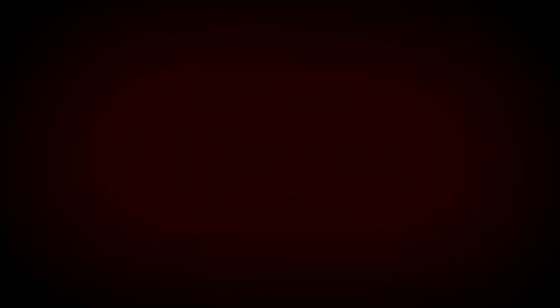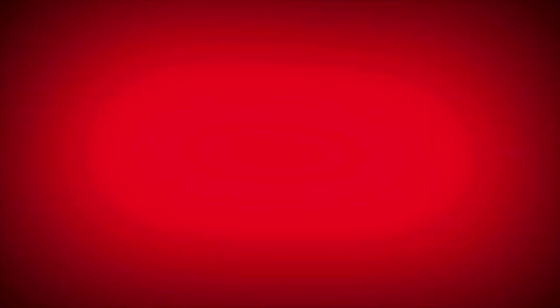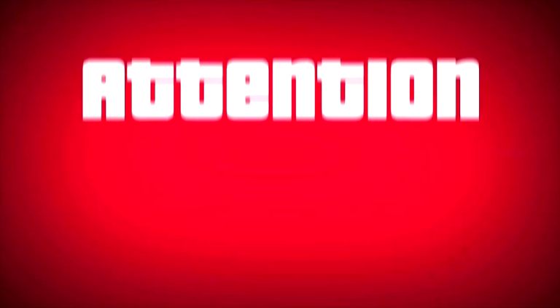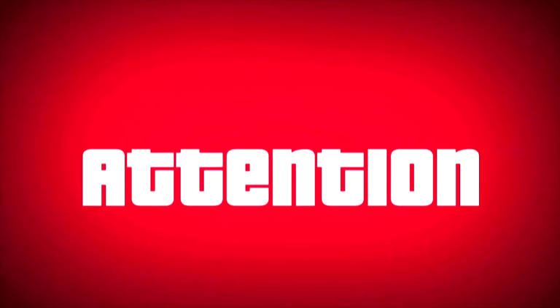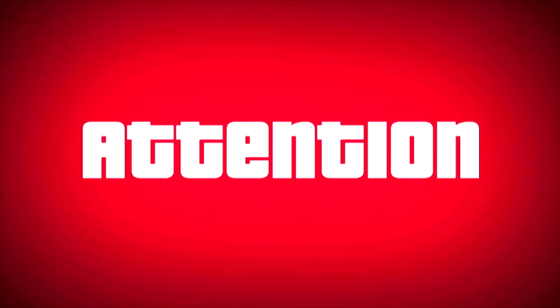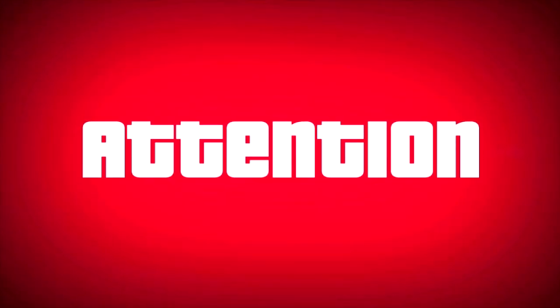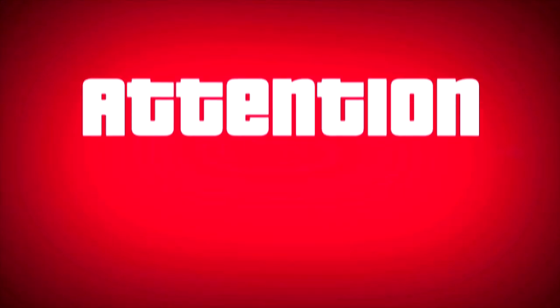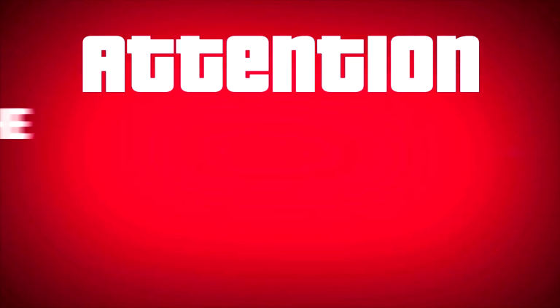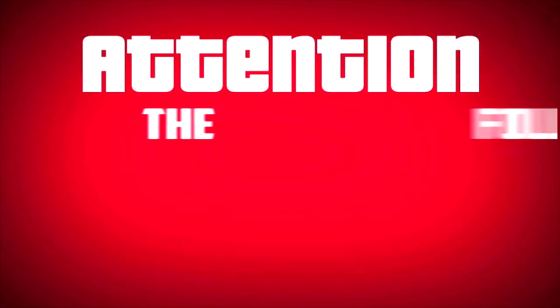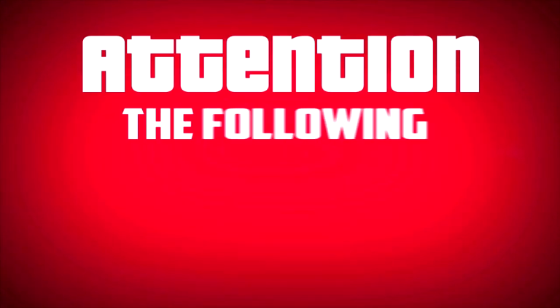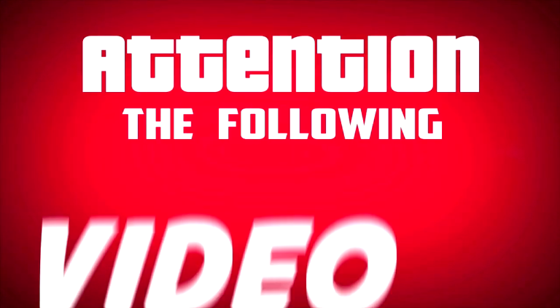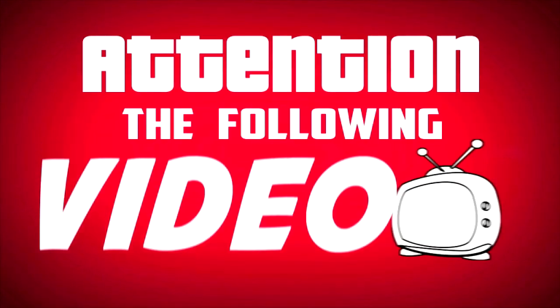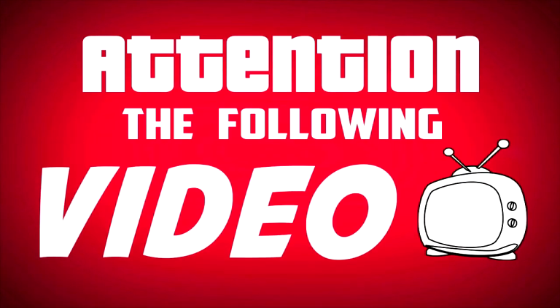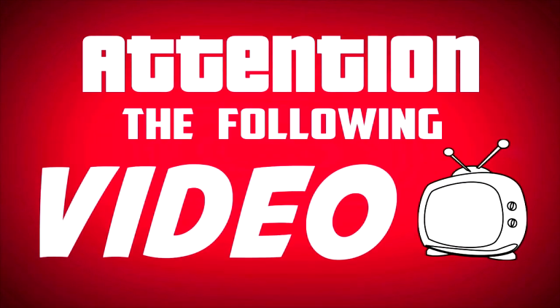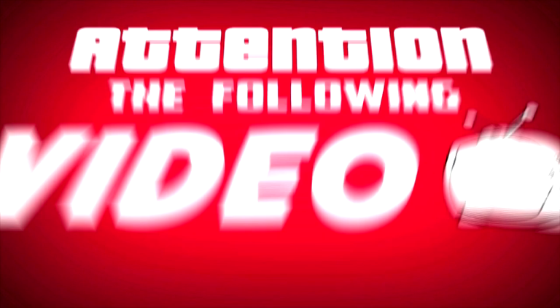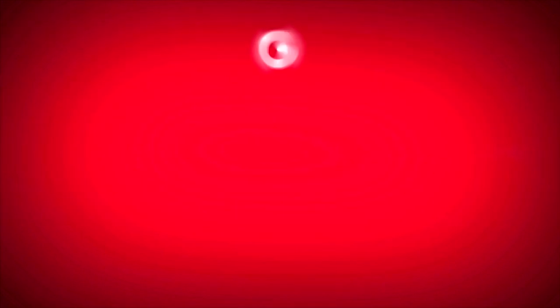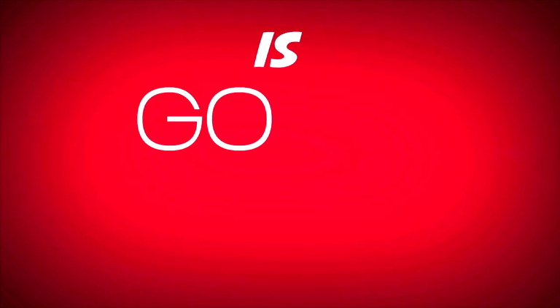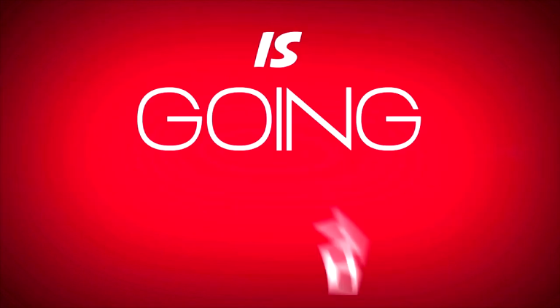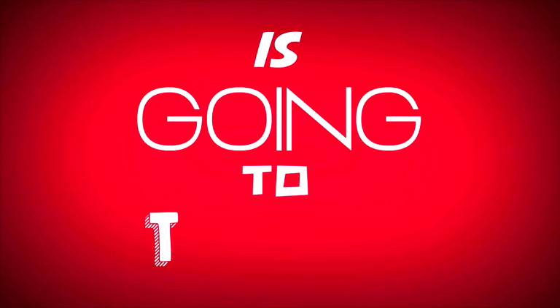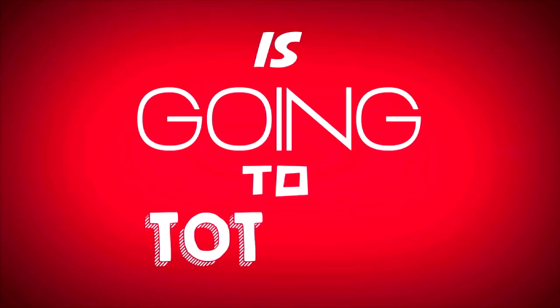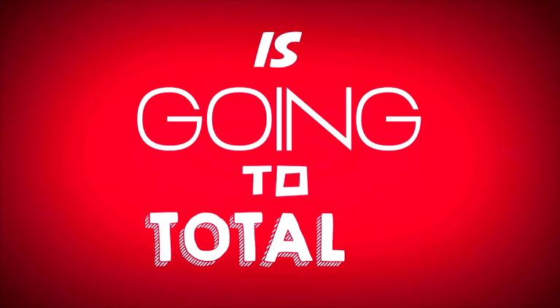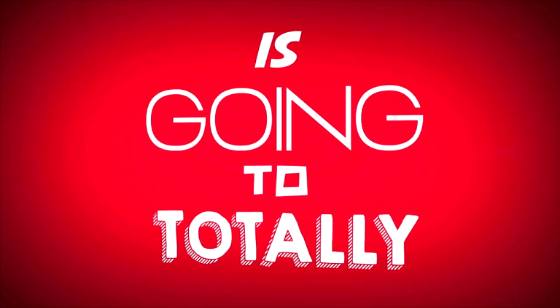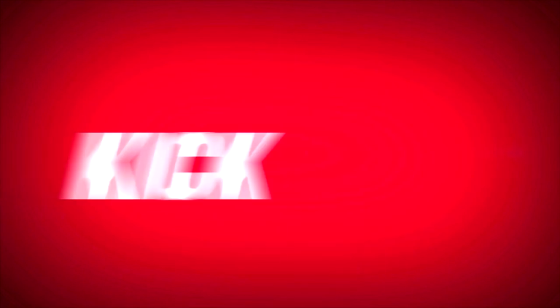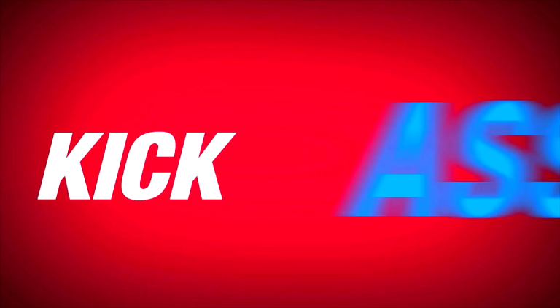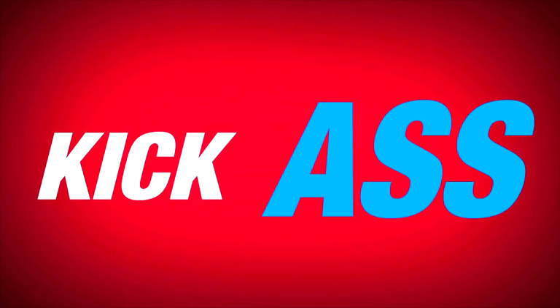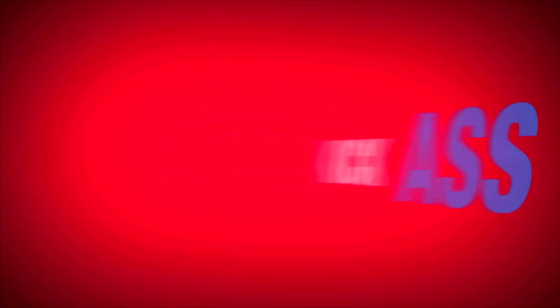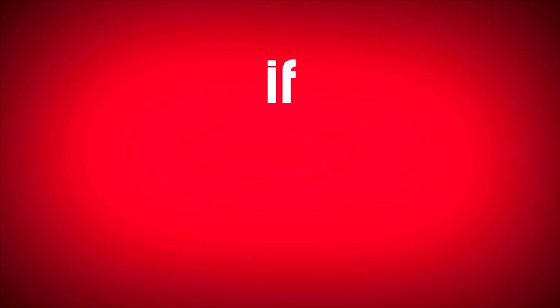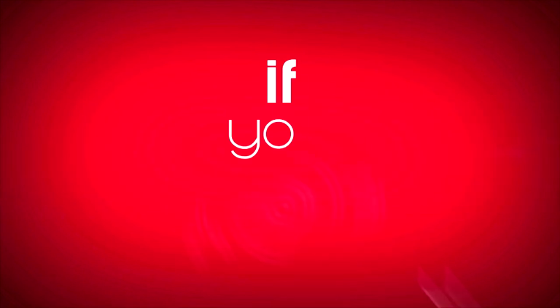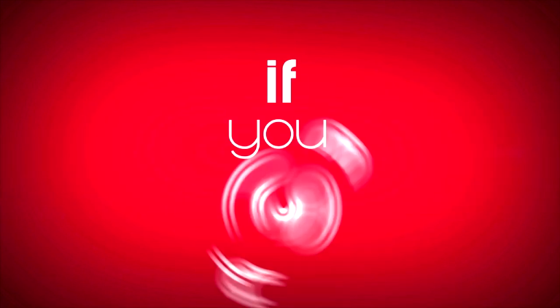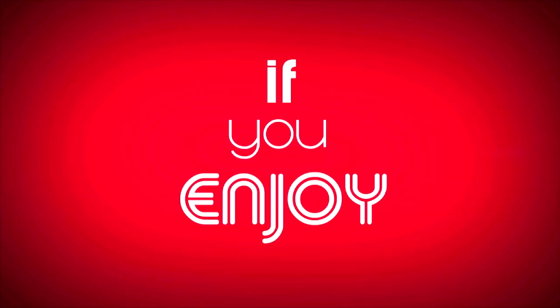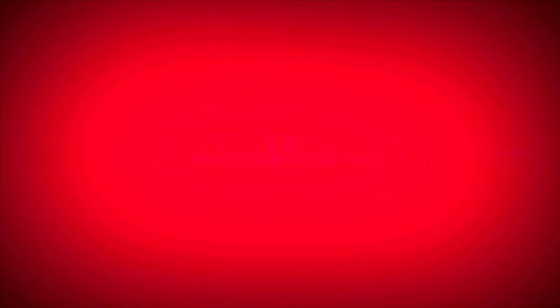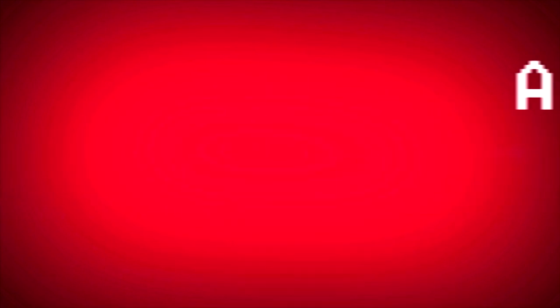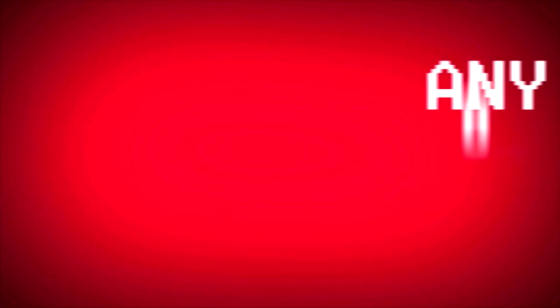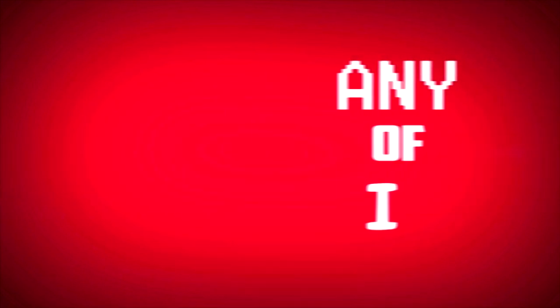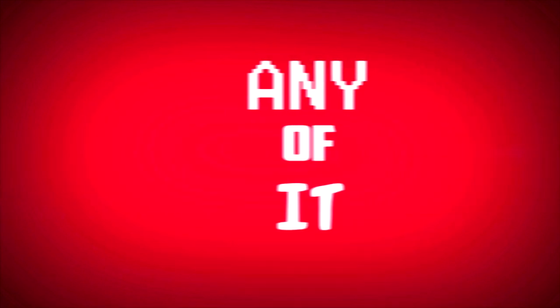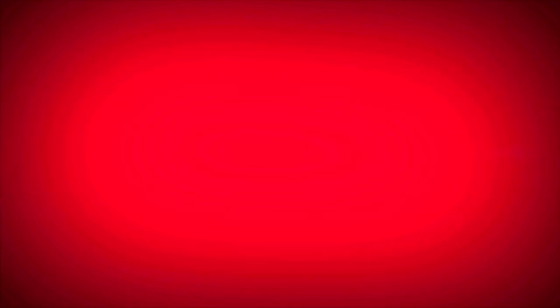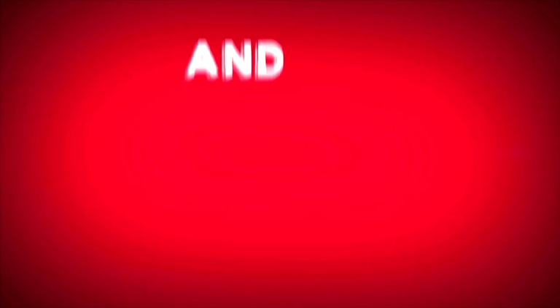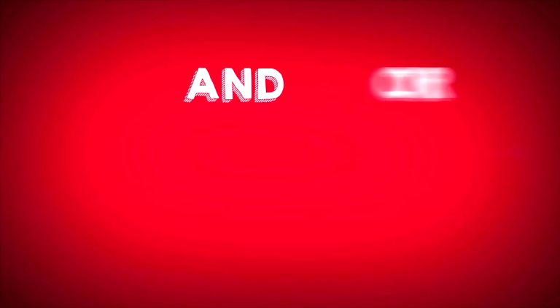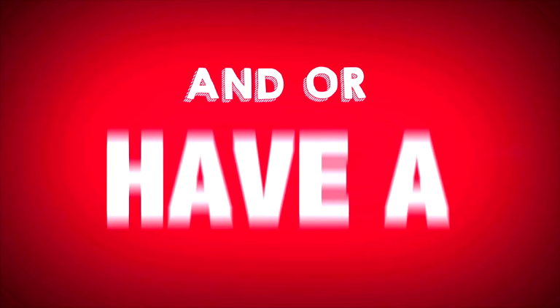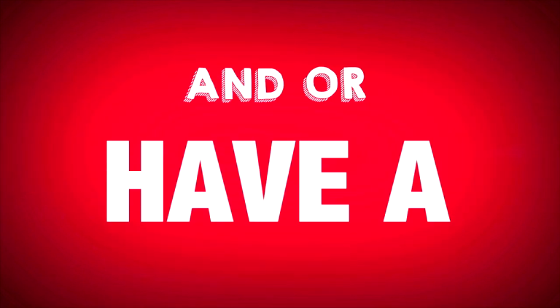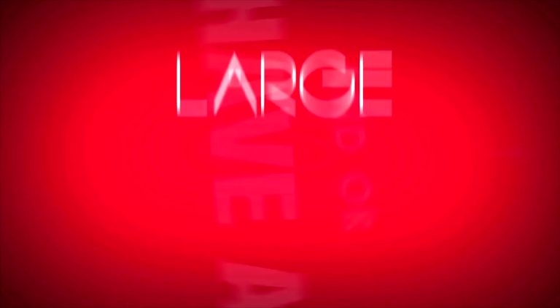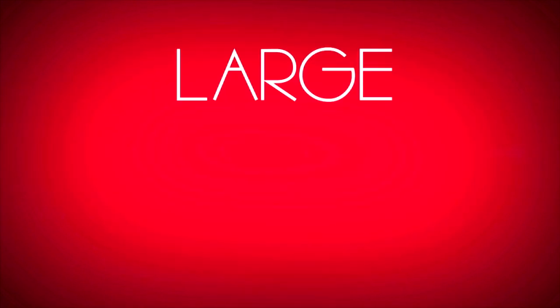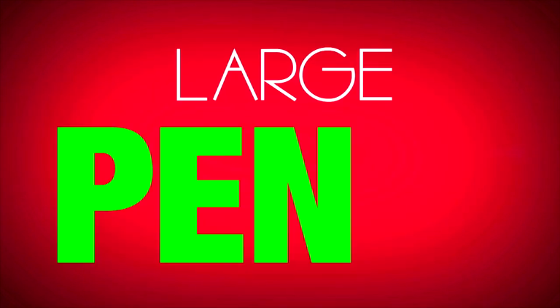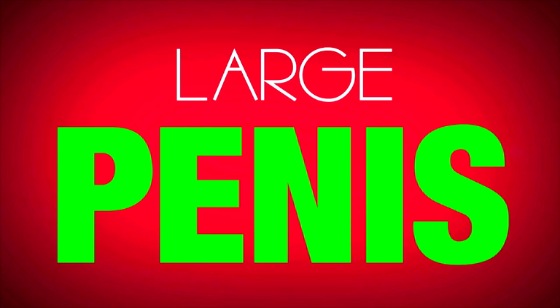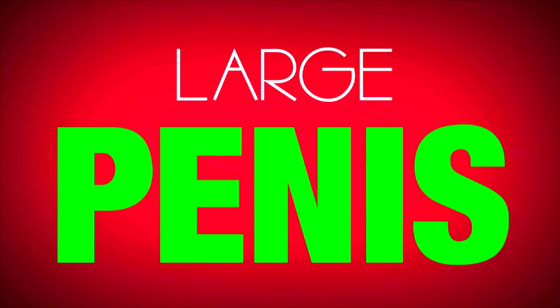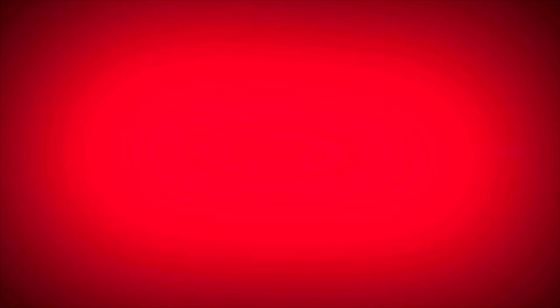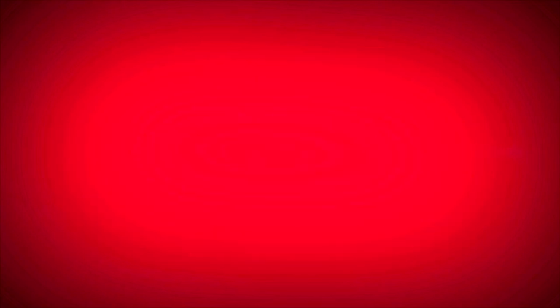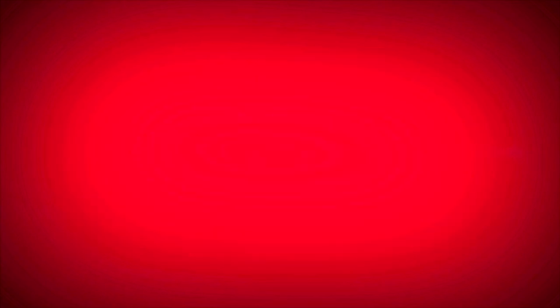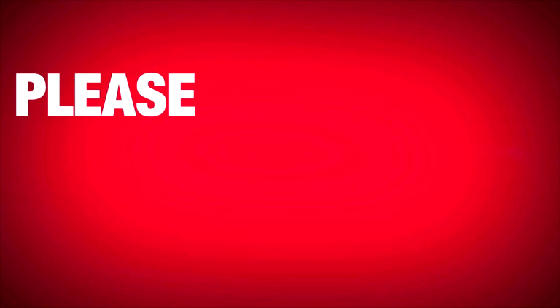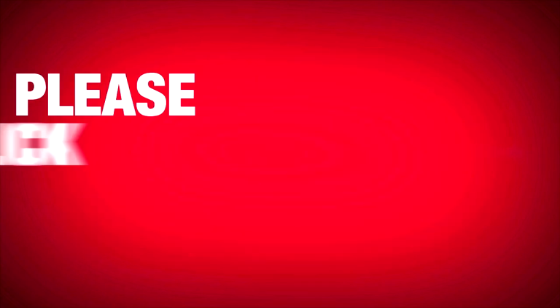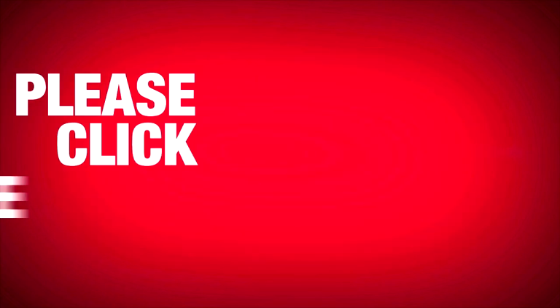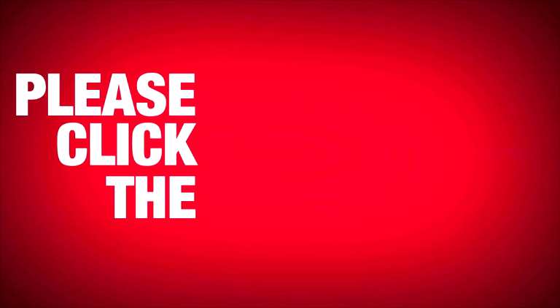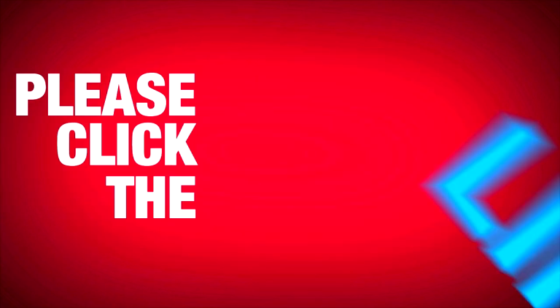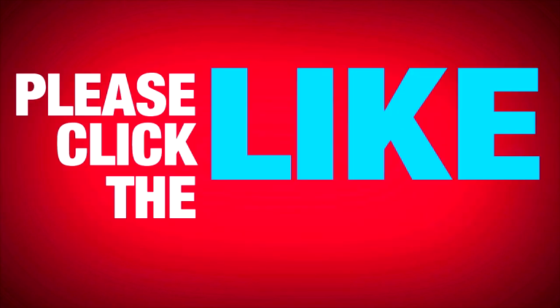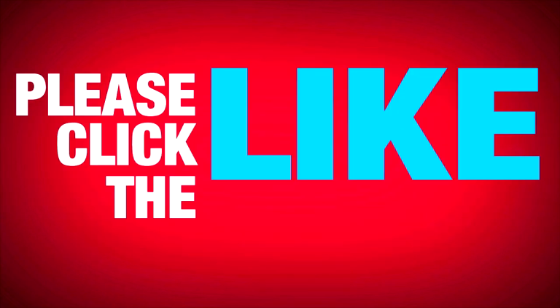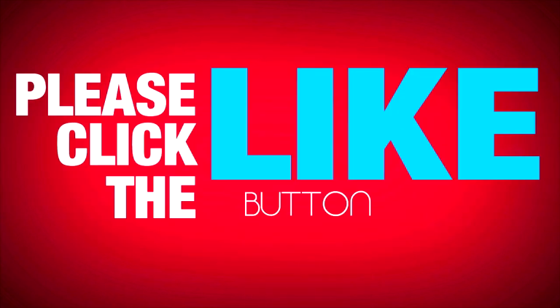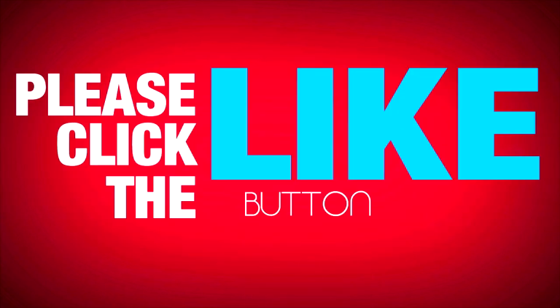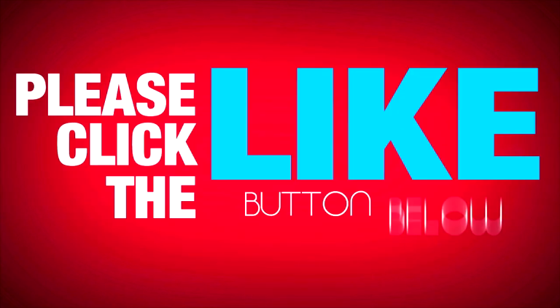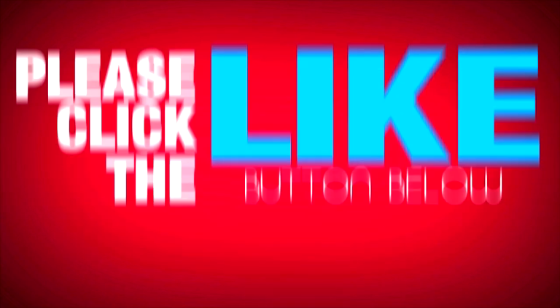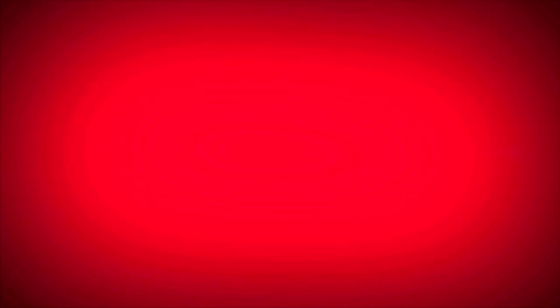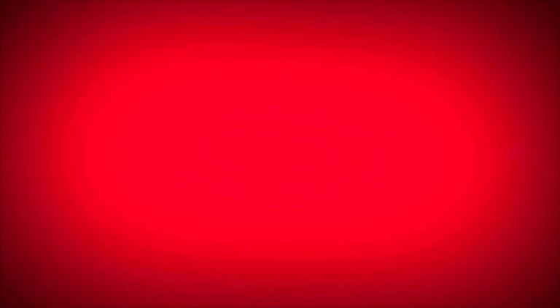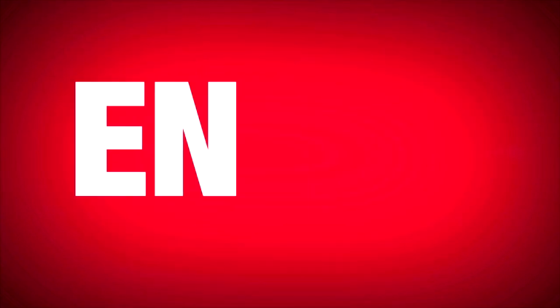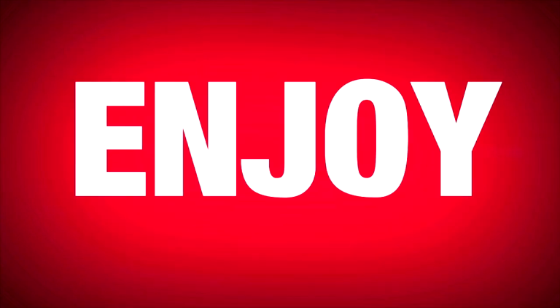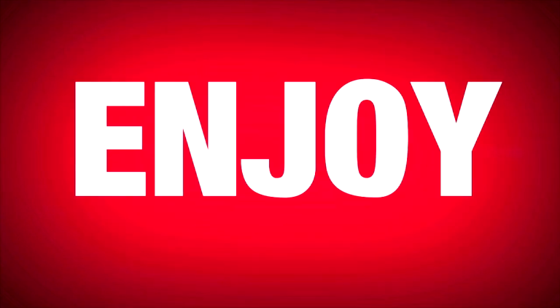Attention, the following video is going to totally kick ass. If you enjoy any of it and or have a large penis, please click the like button below. Enjoy.